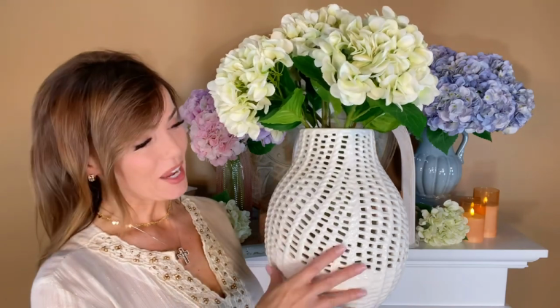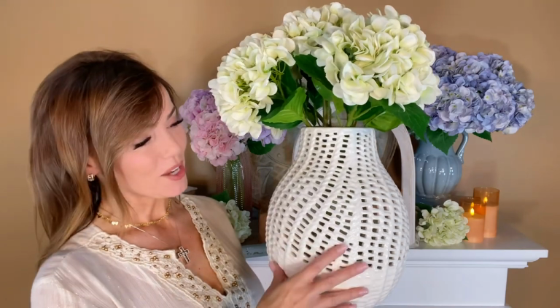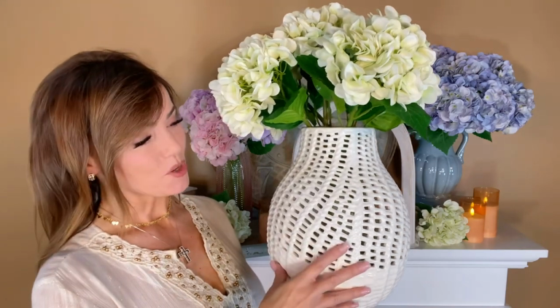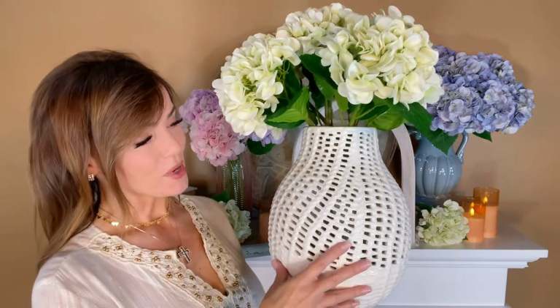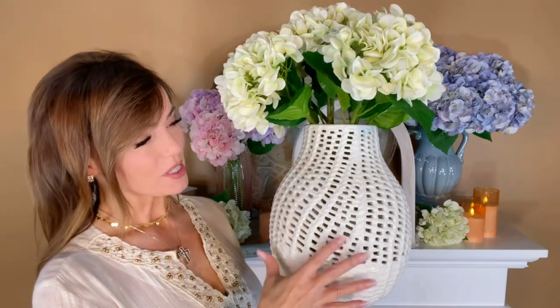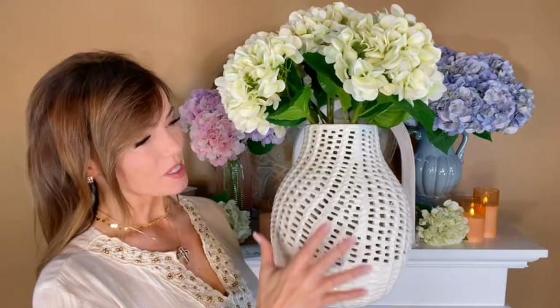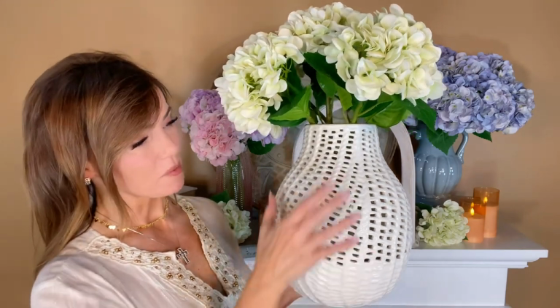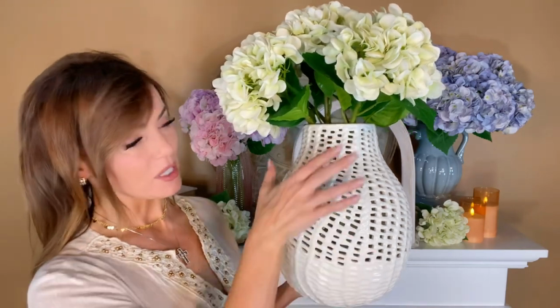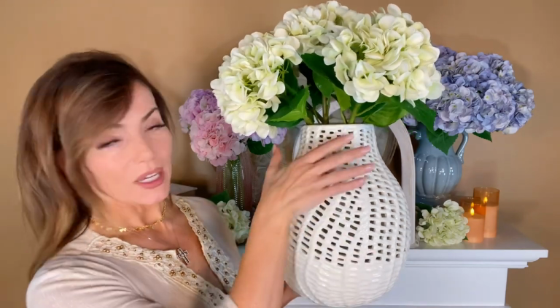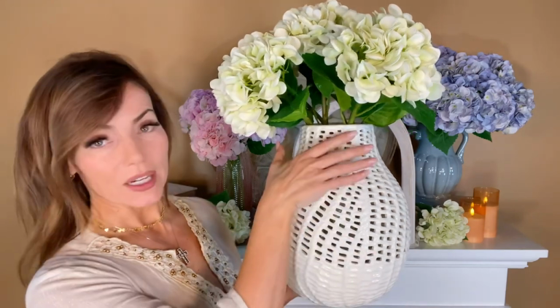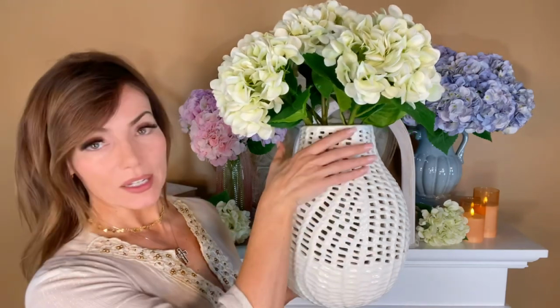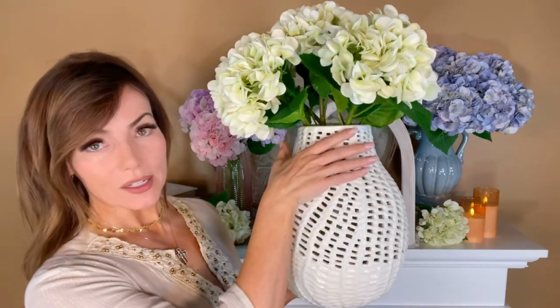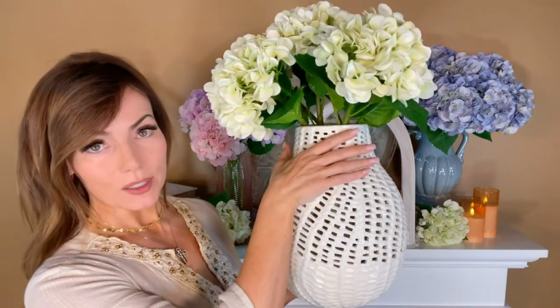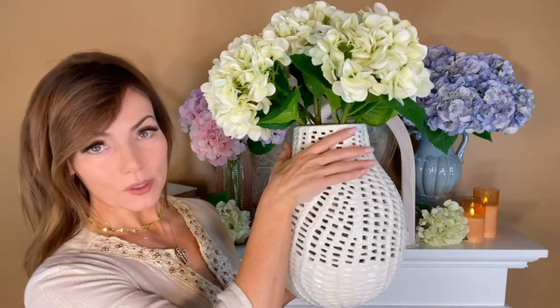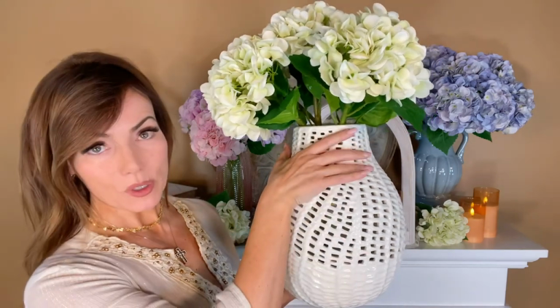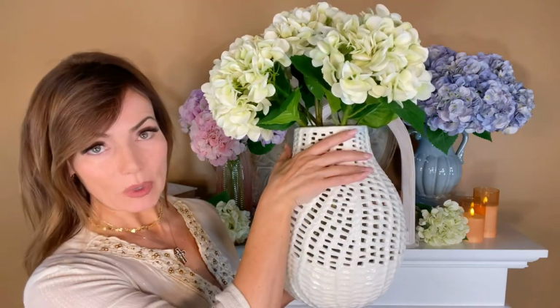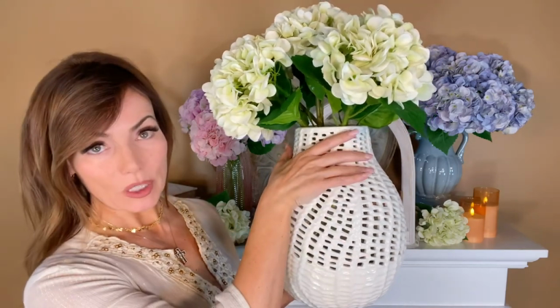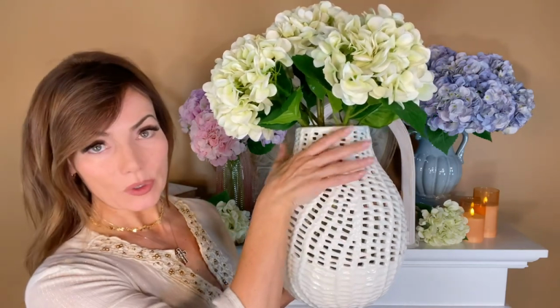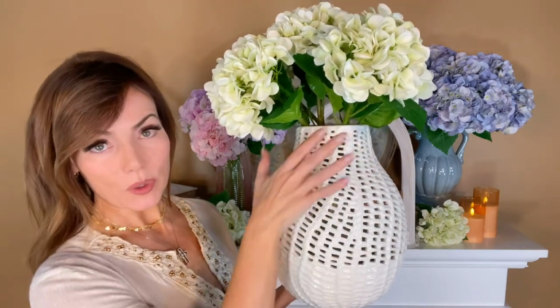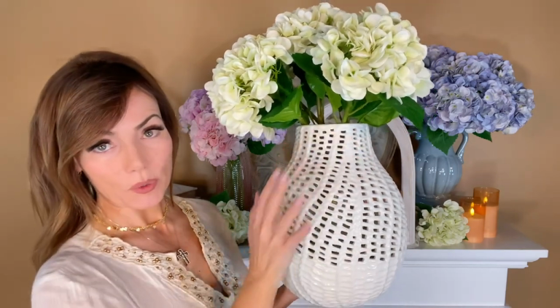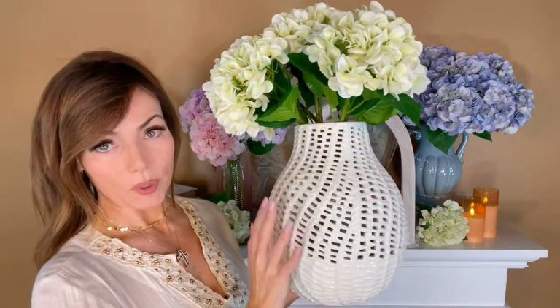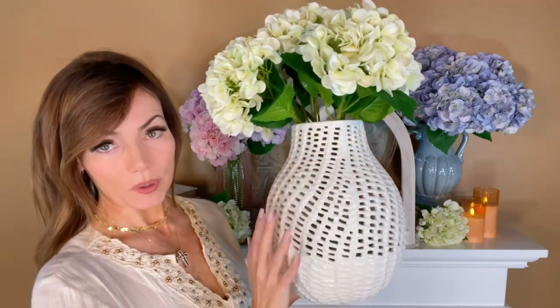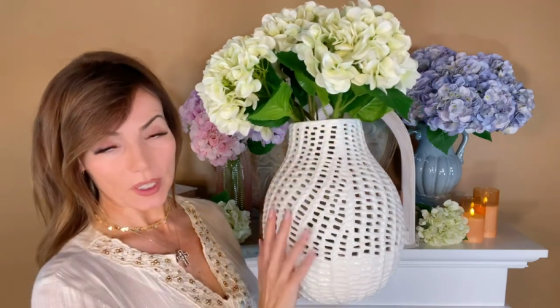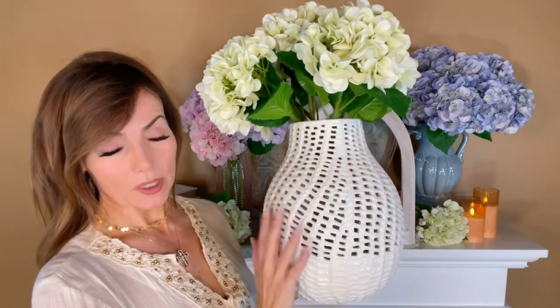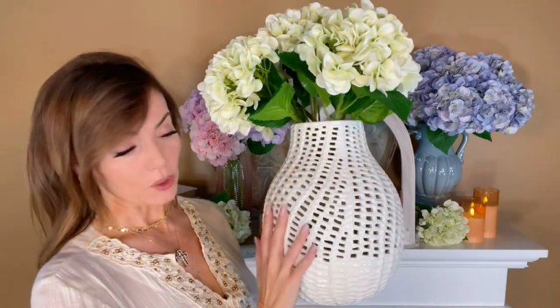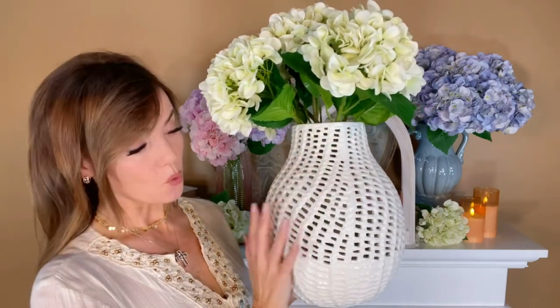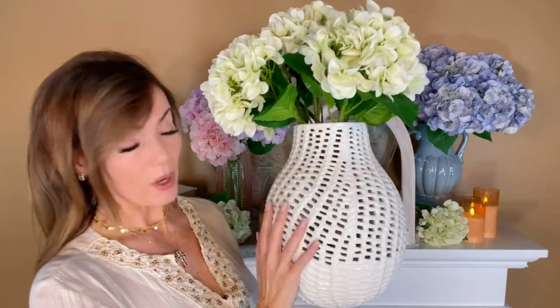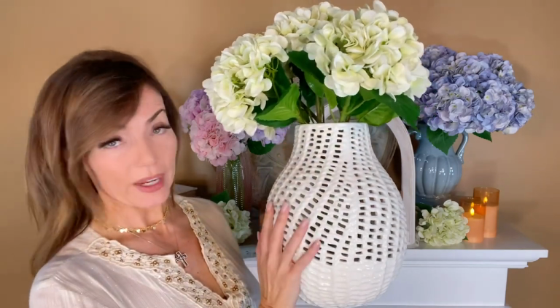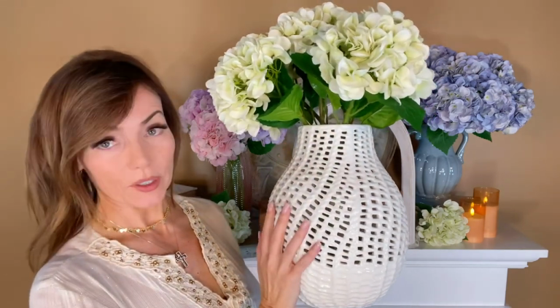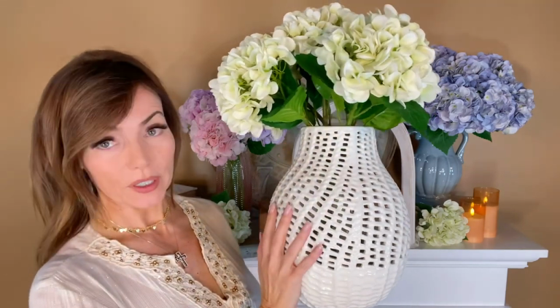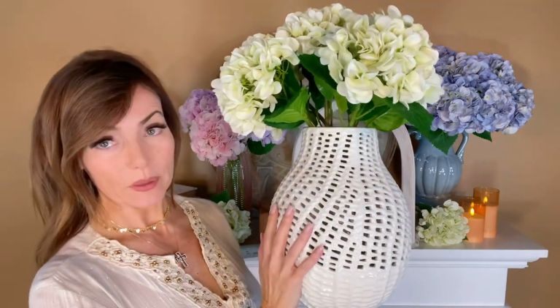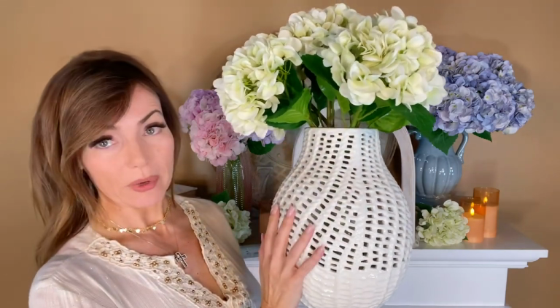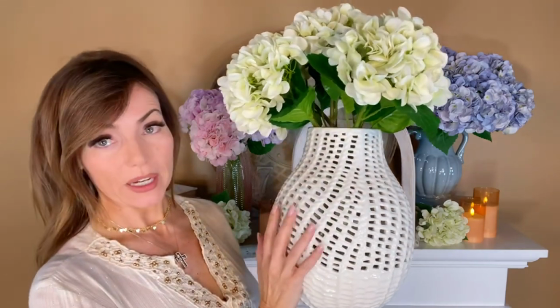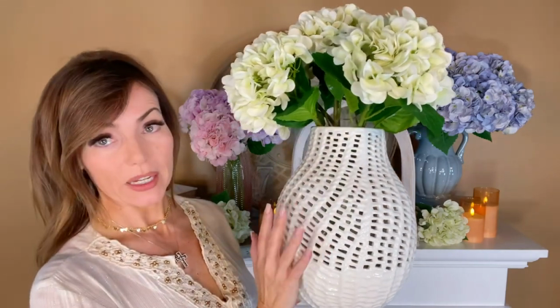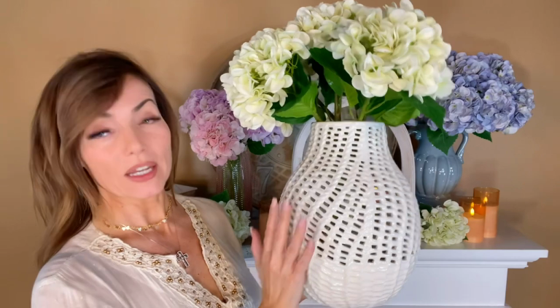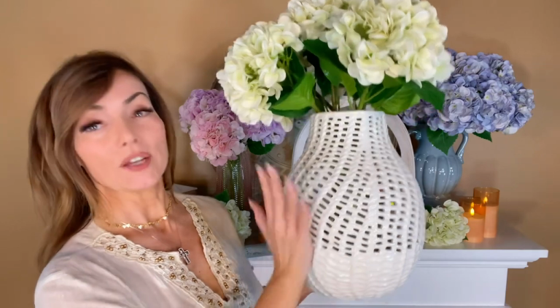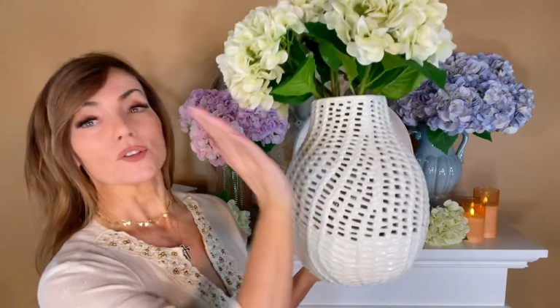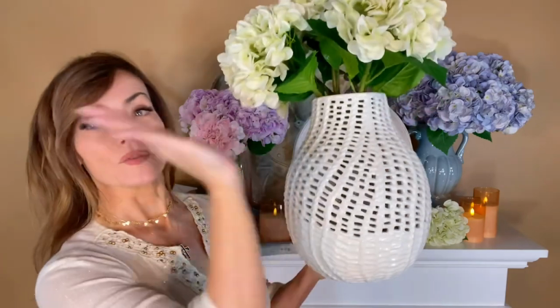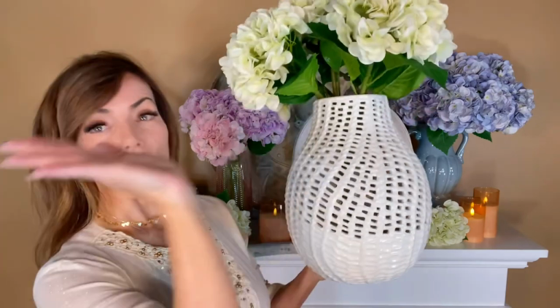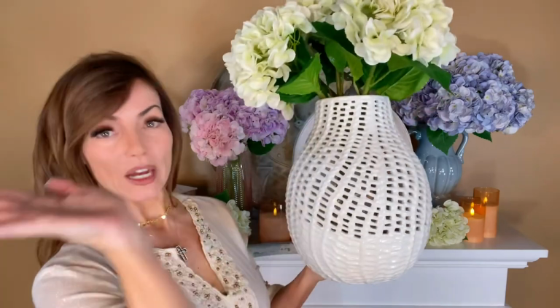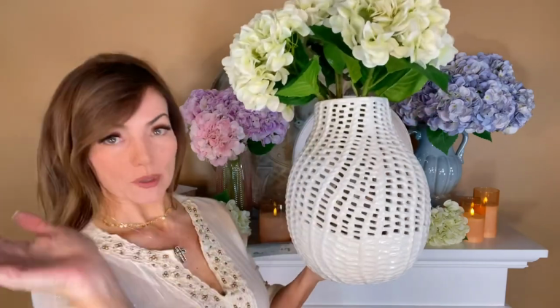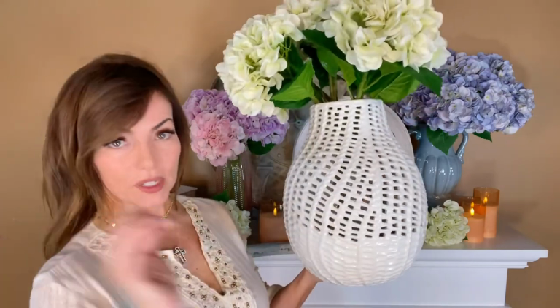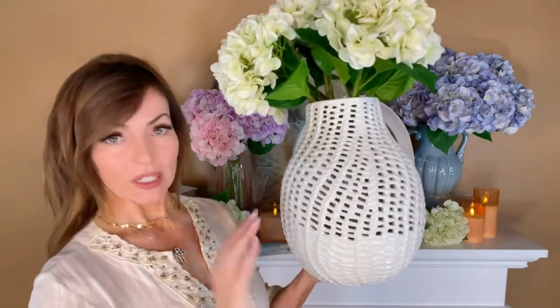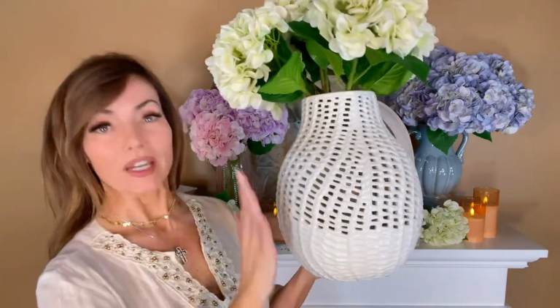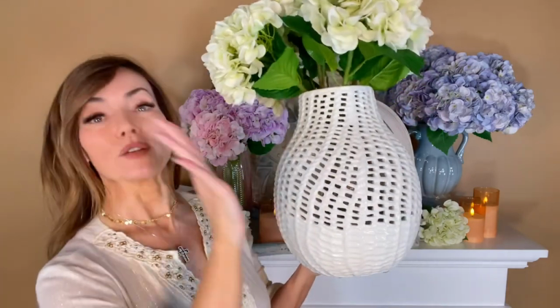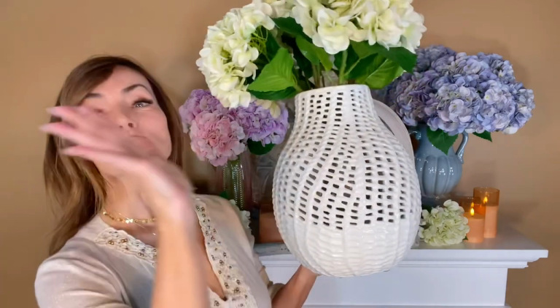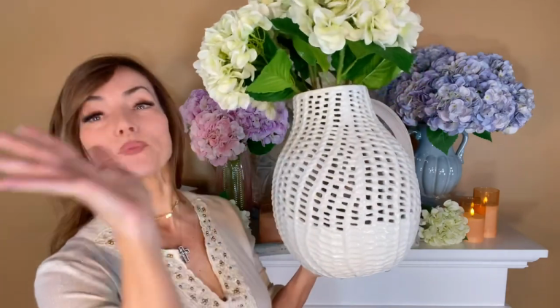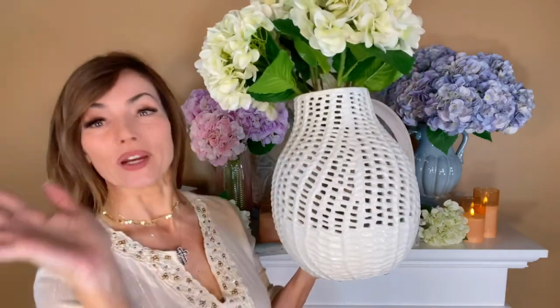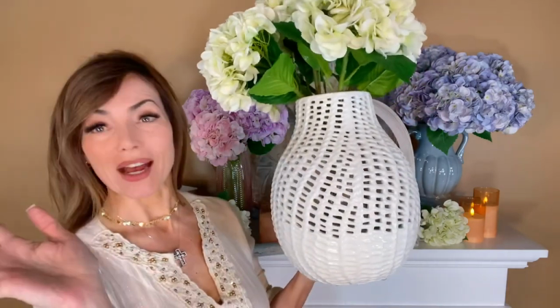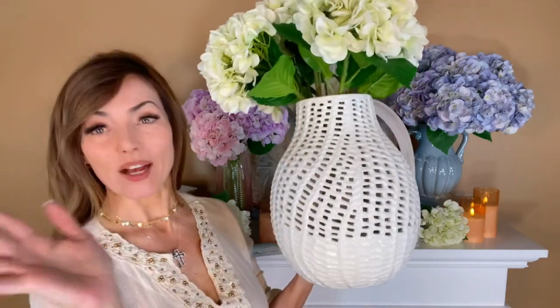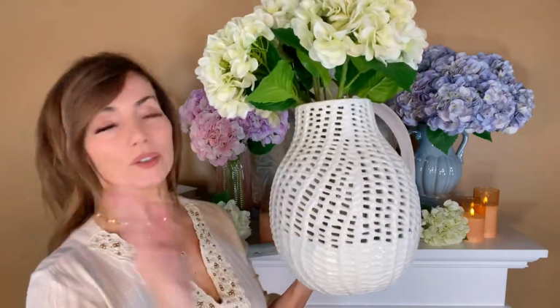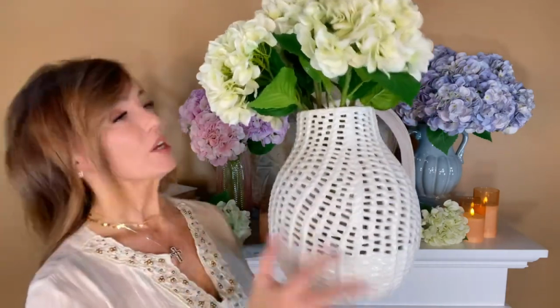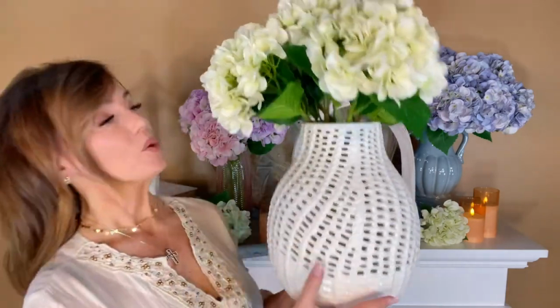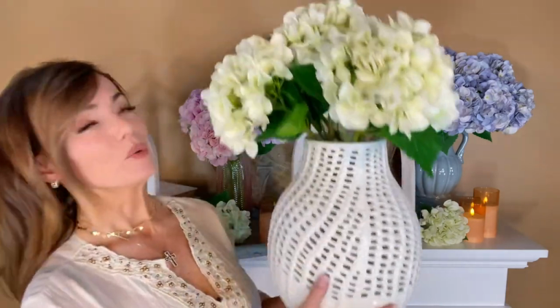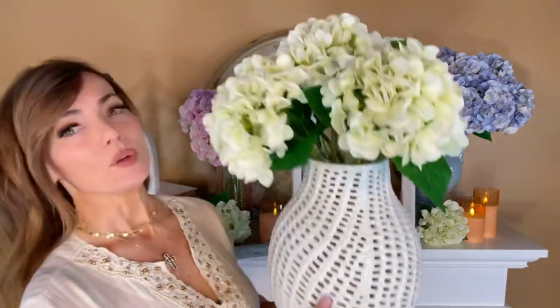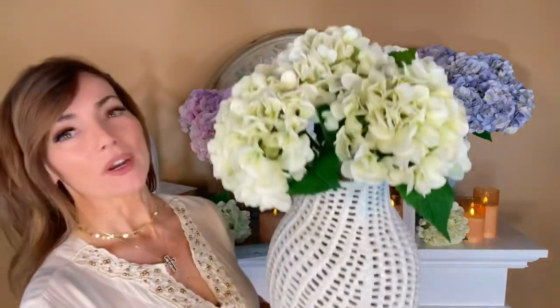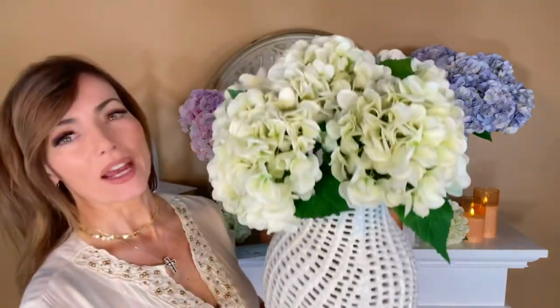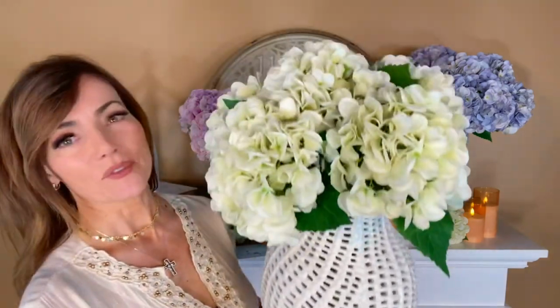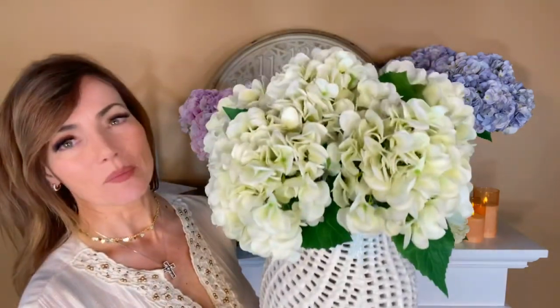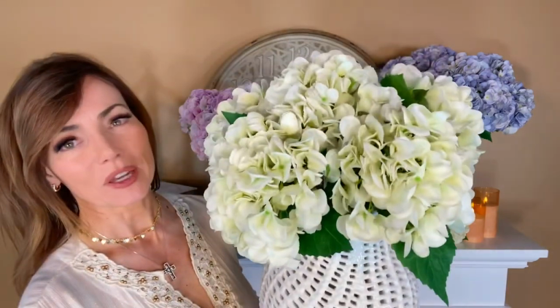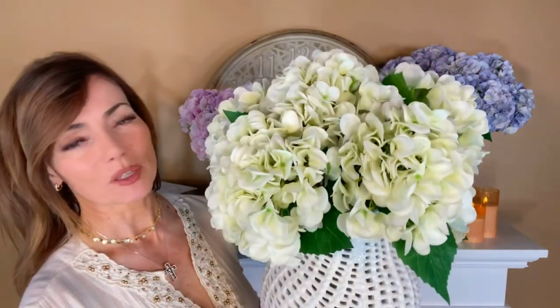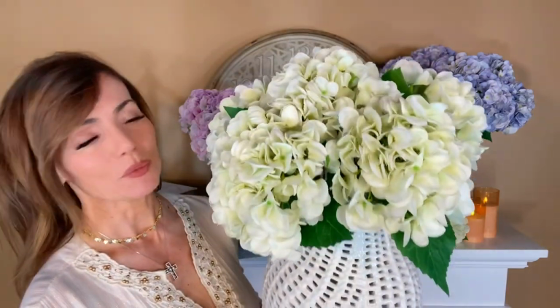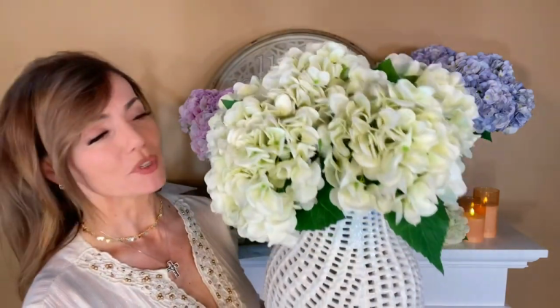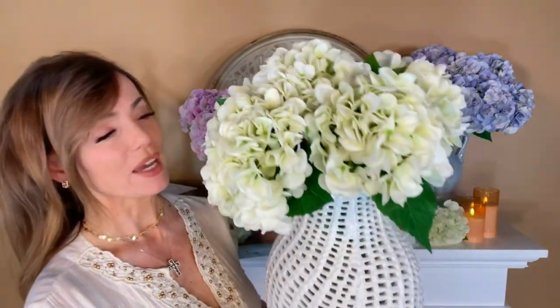You want something that is a little smaller at the throat and a little wider in the body, so the flowers can kind of spread out when you want to make the bouquet.